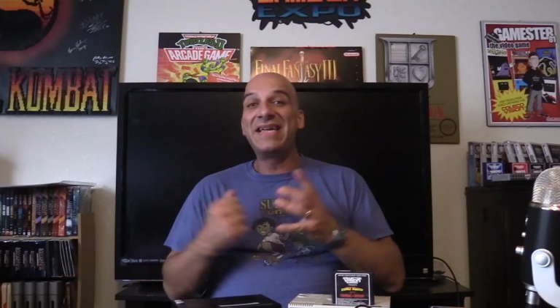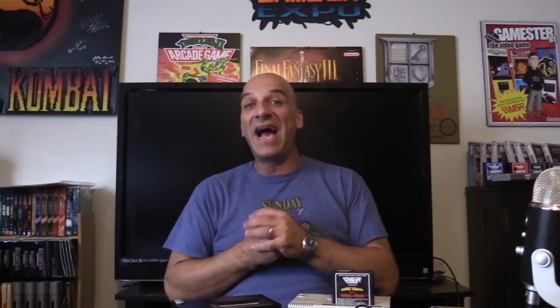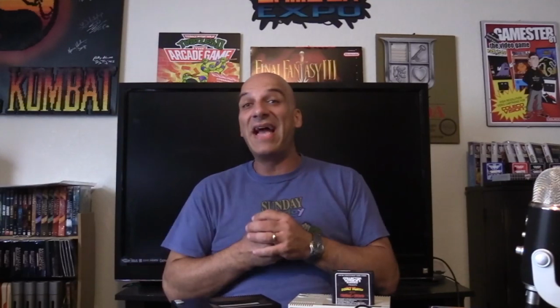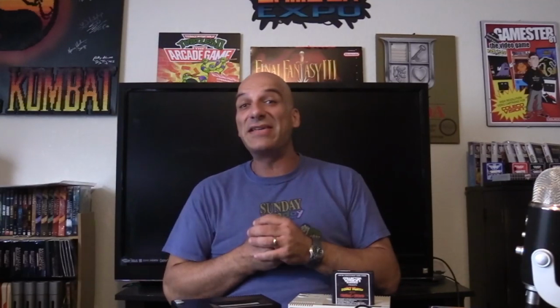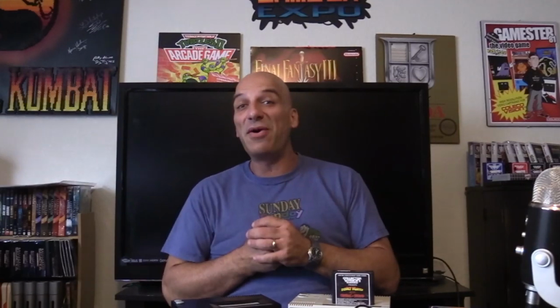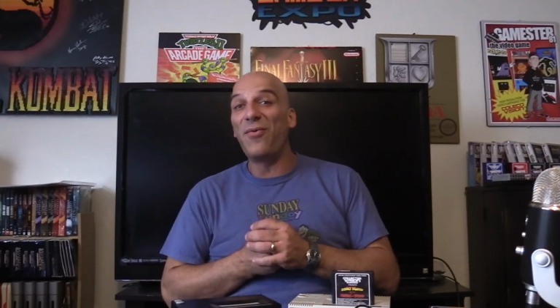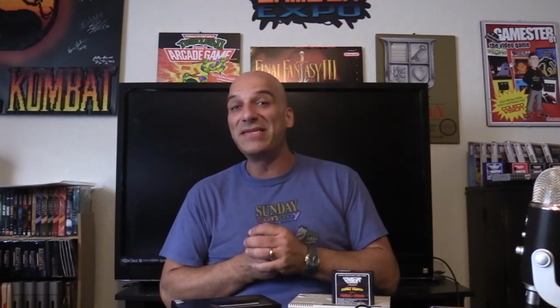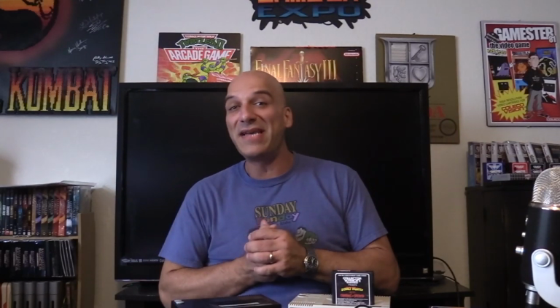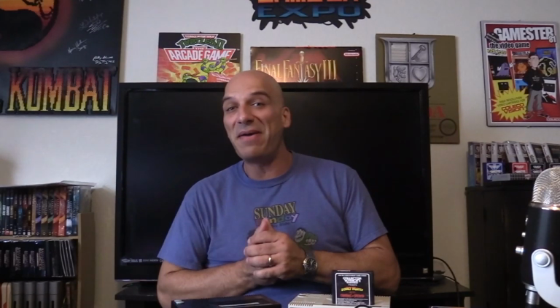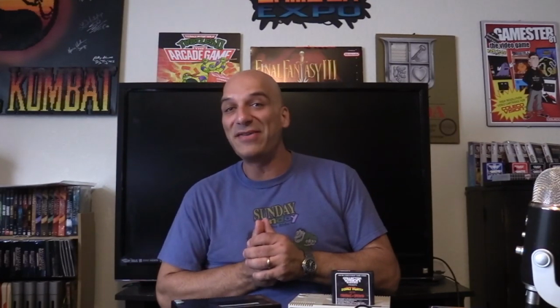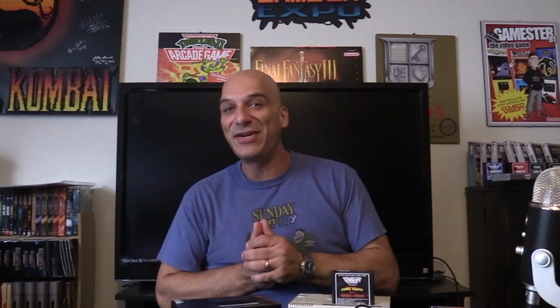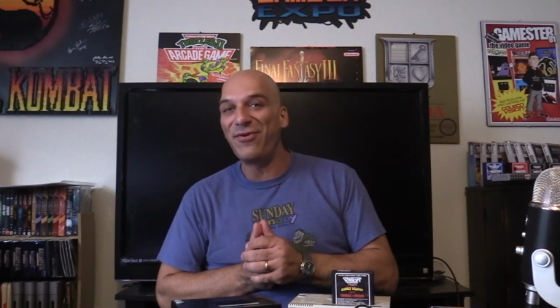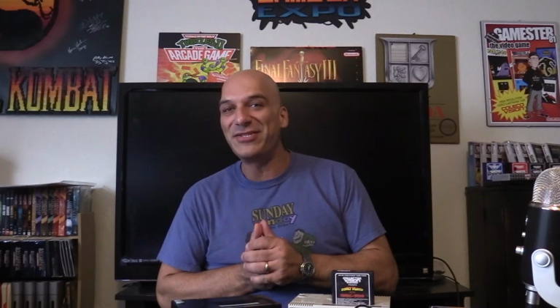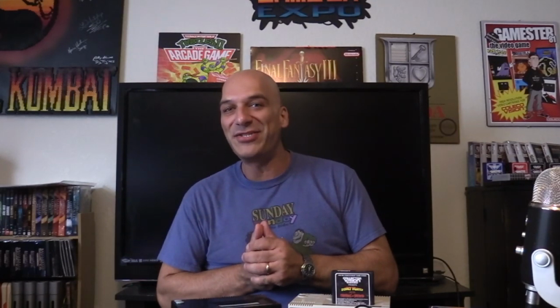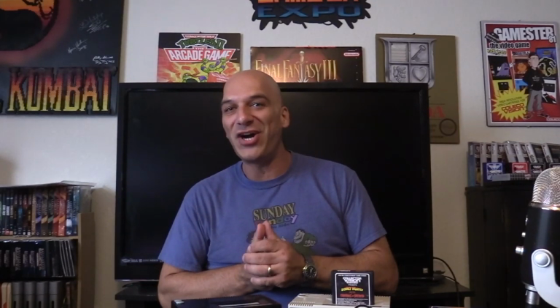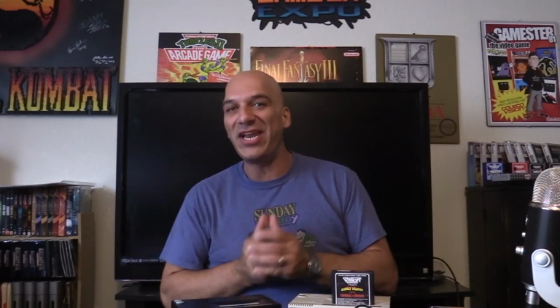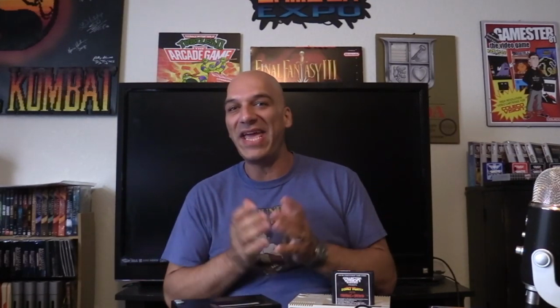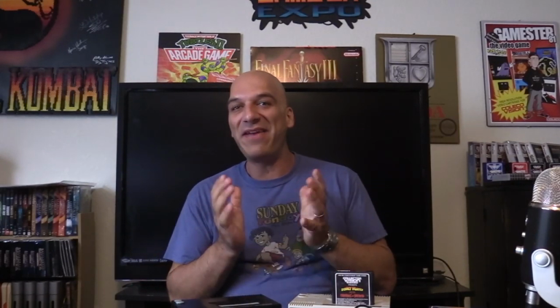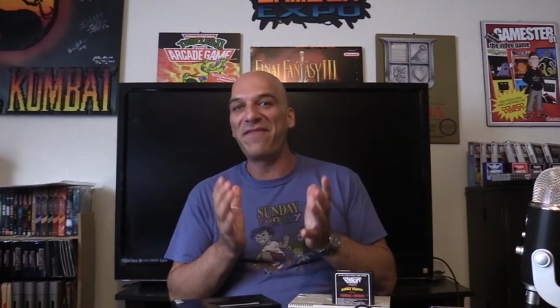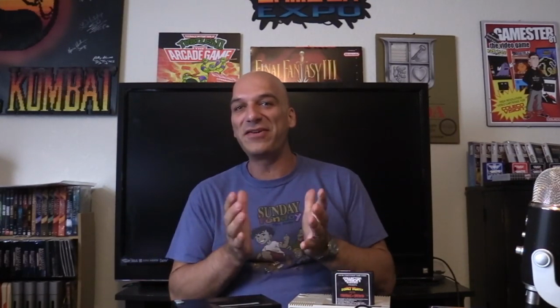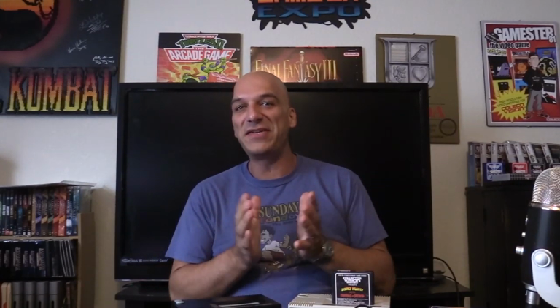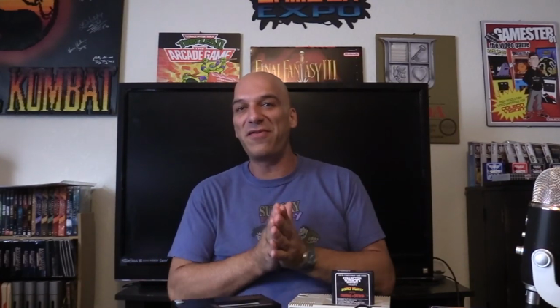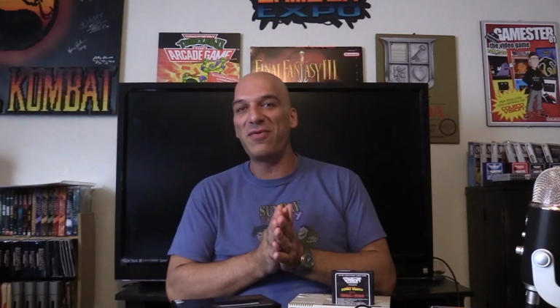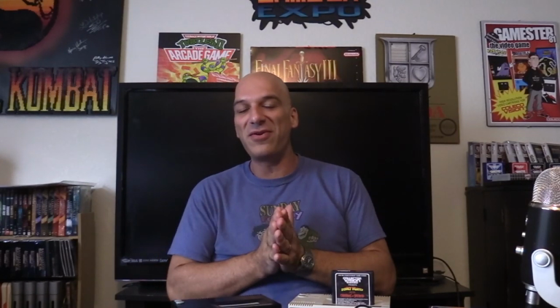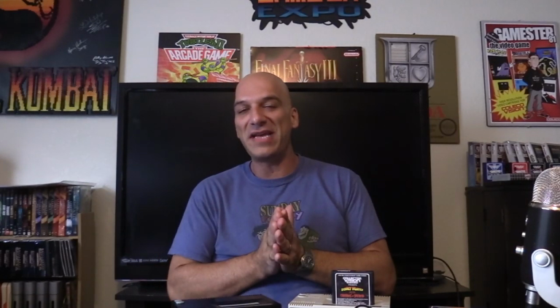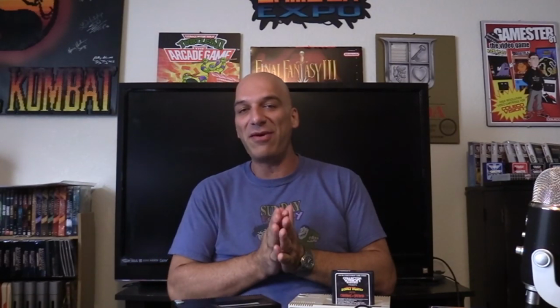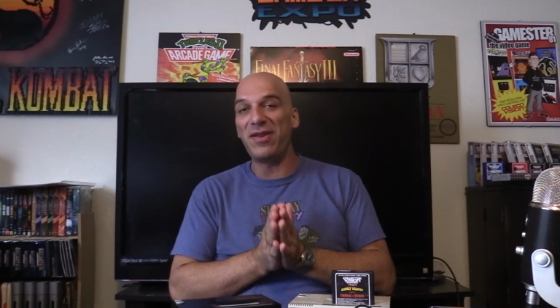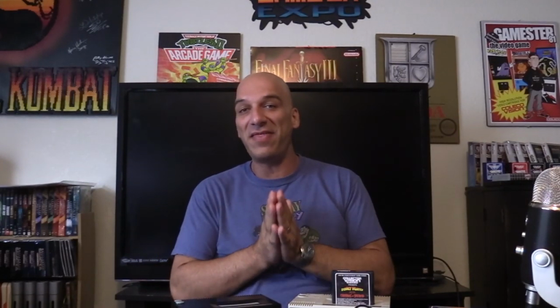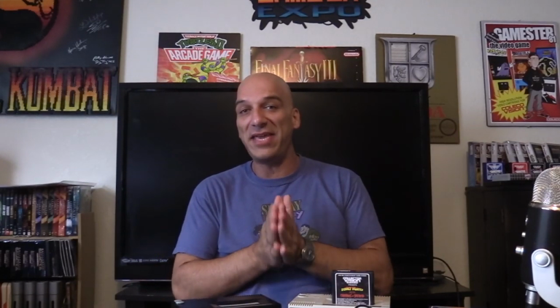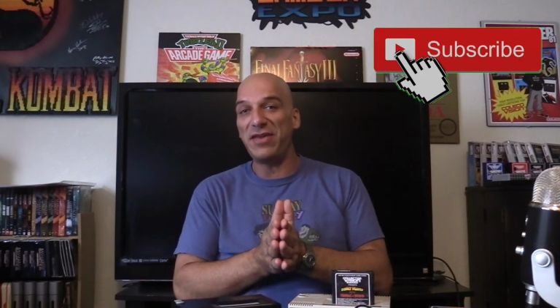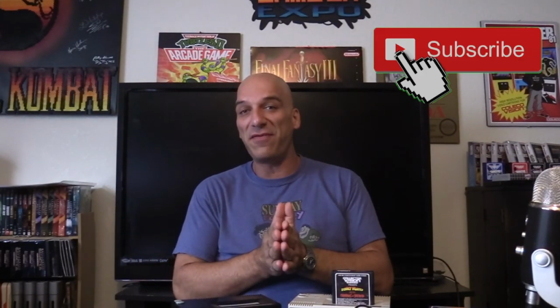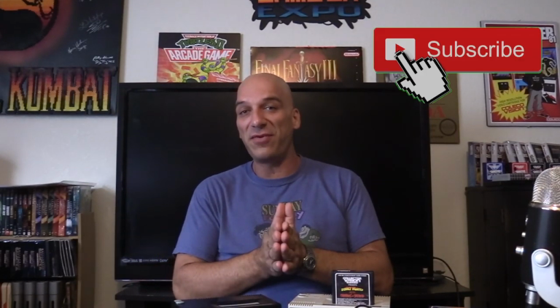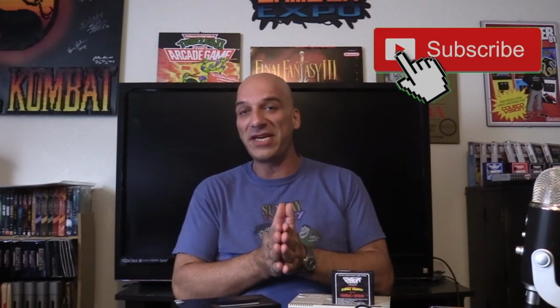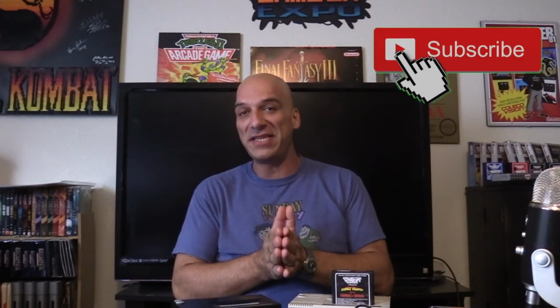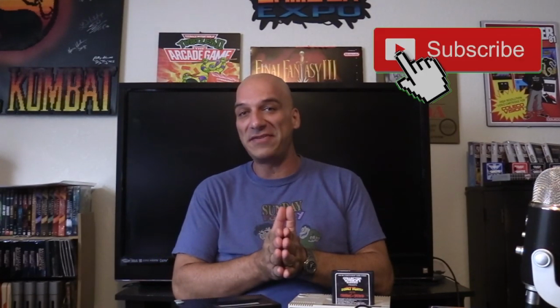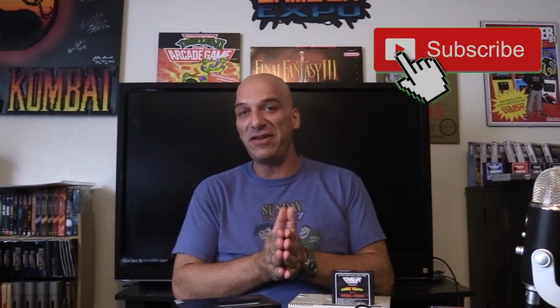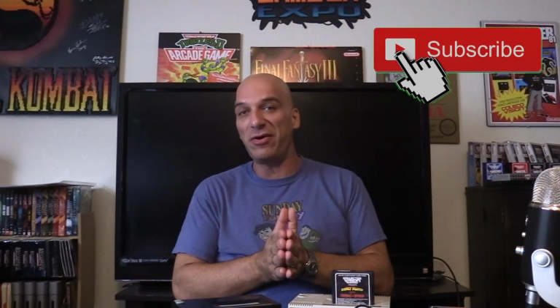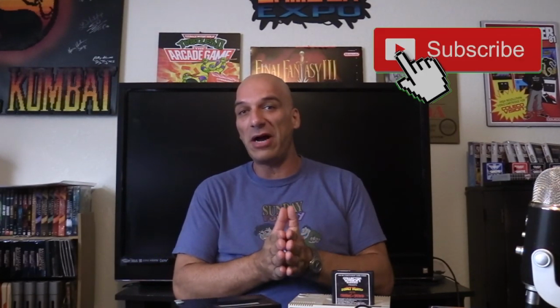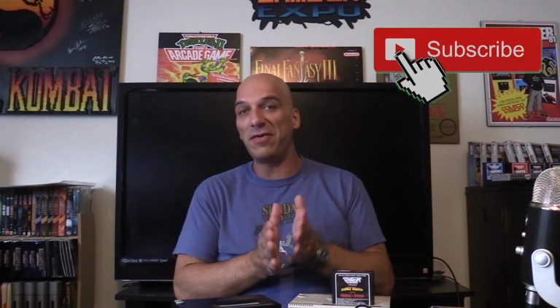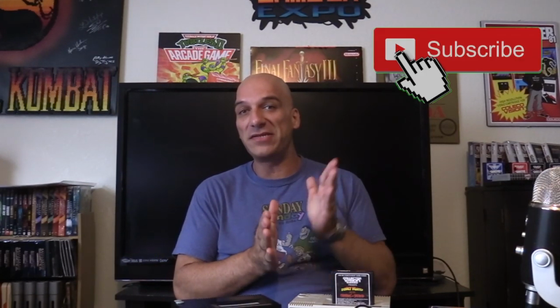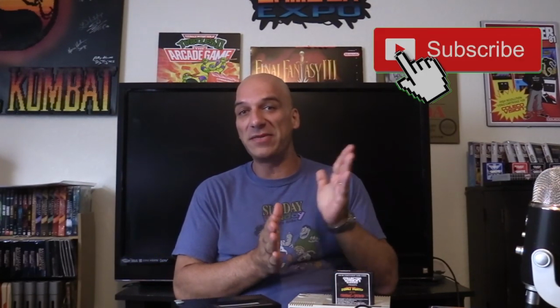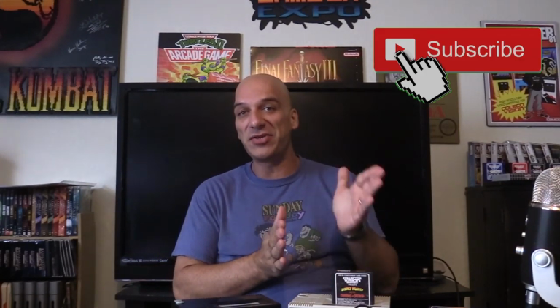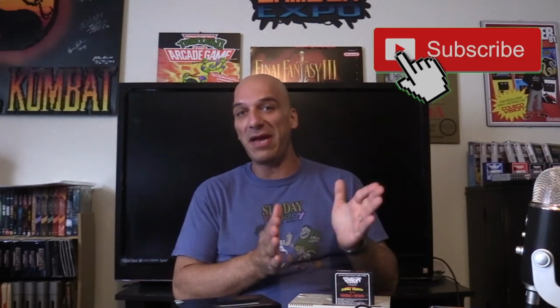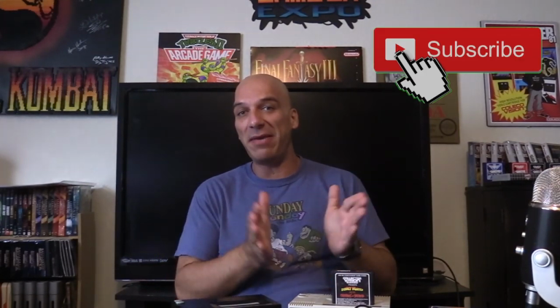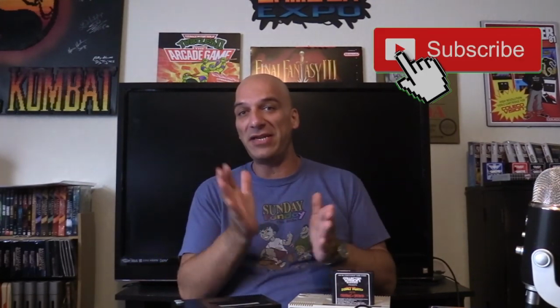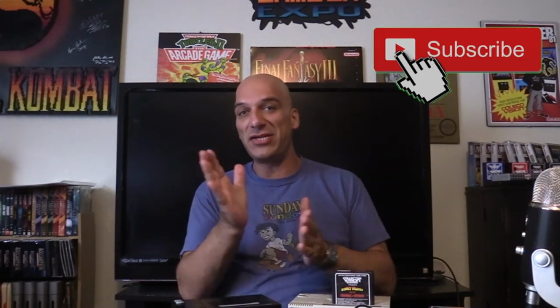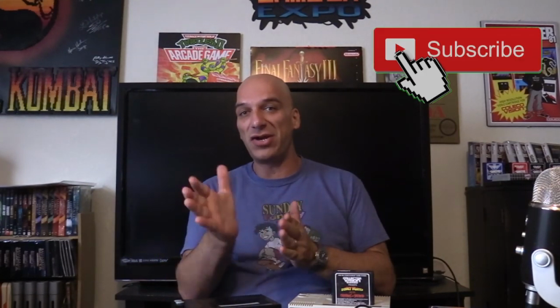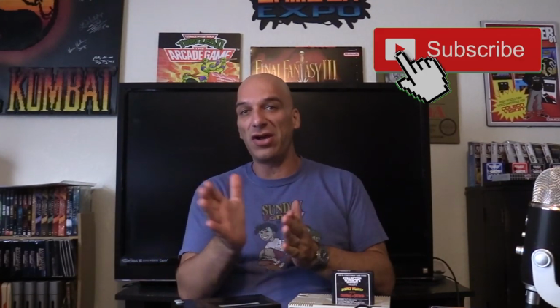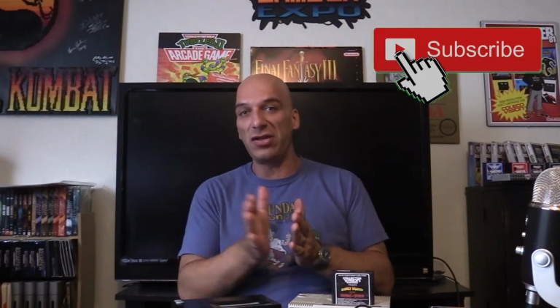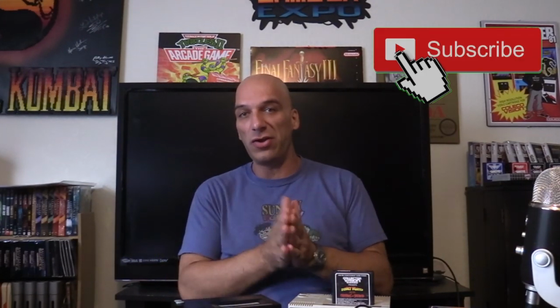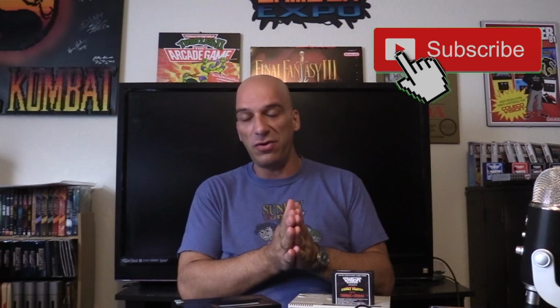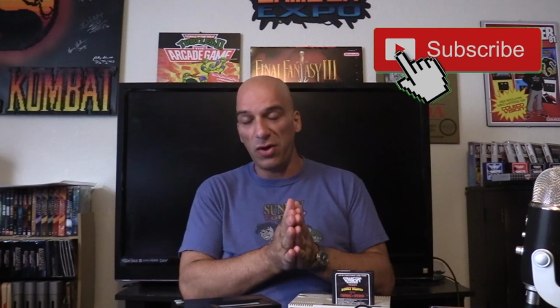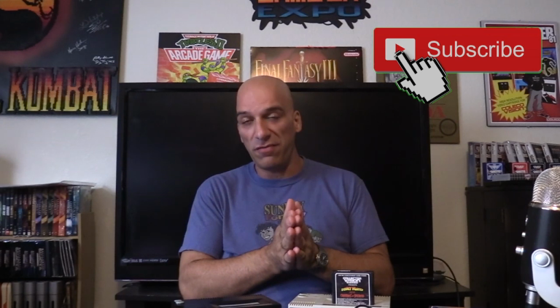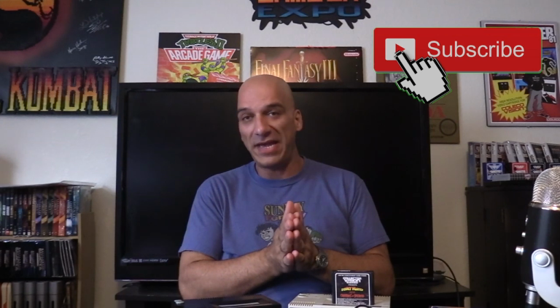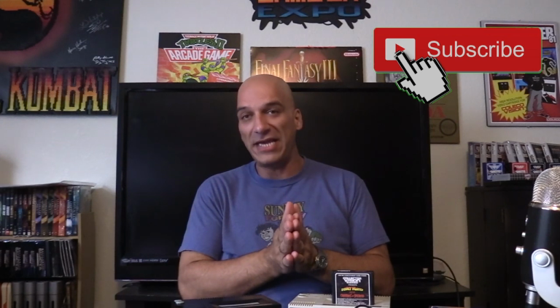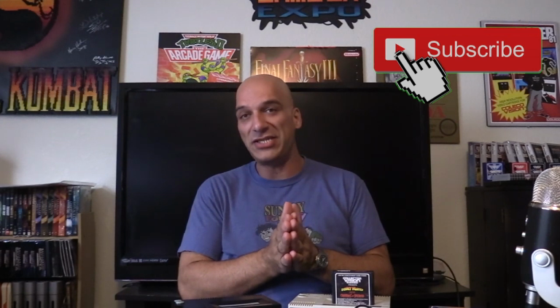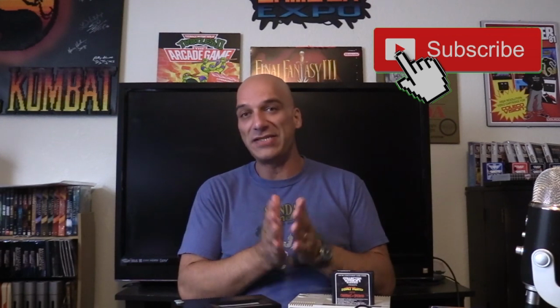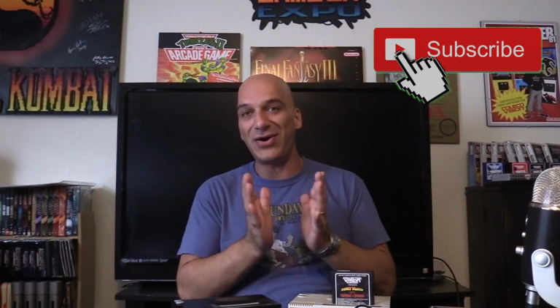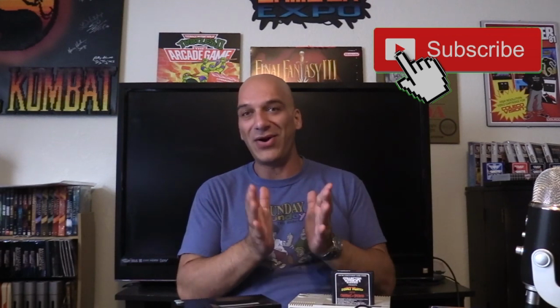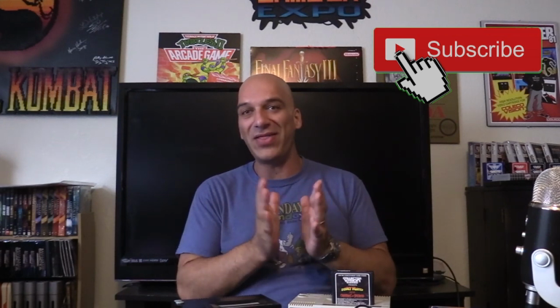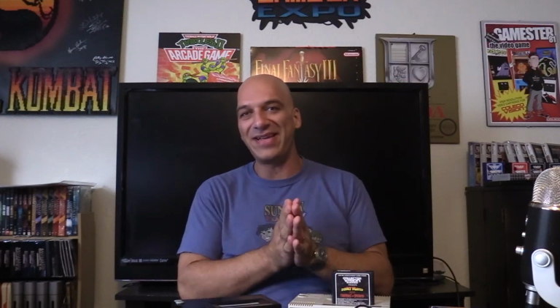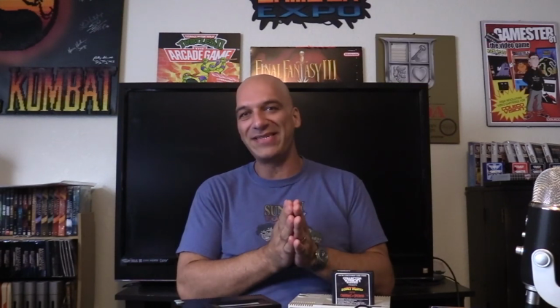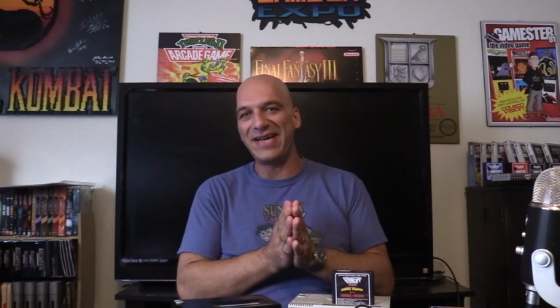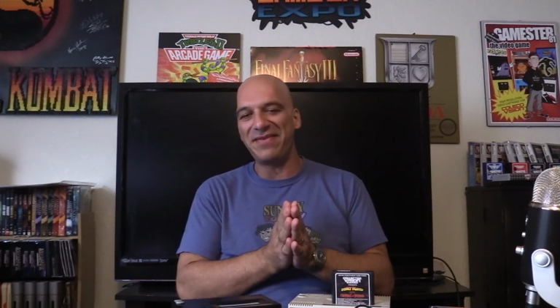Guys, what's up? How's it going? It's John. First and foremost, I want to thank you for checking this video out, subscribing, turning on the notifications, all that good stuff.